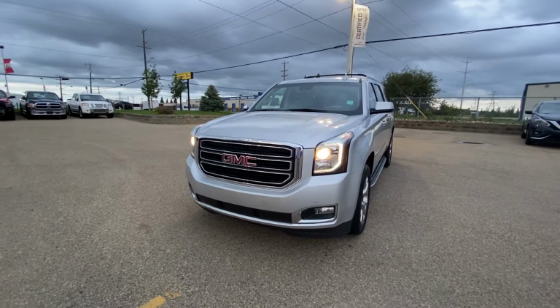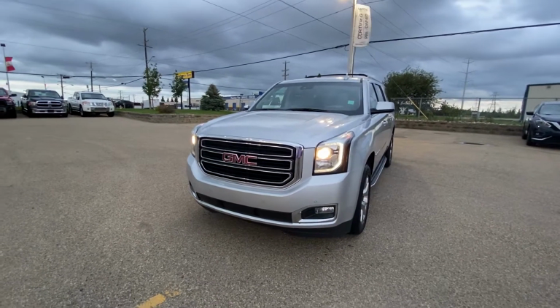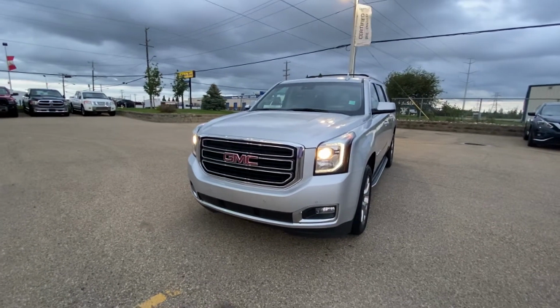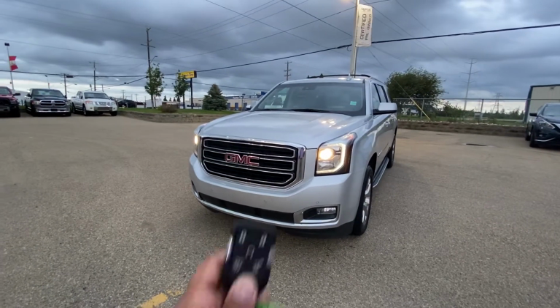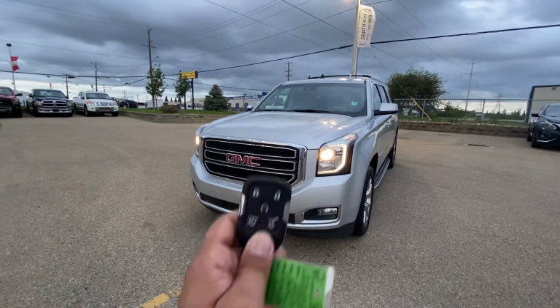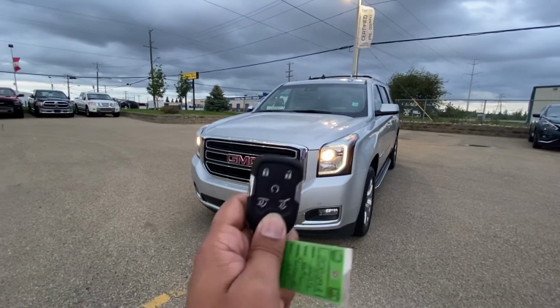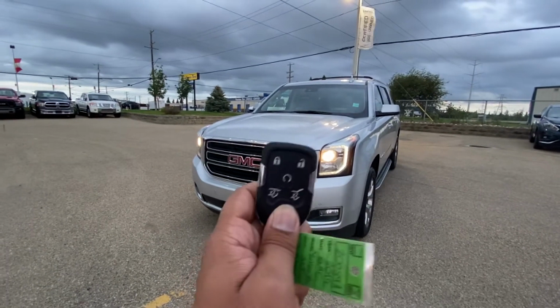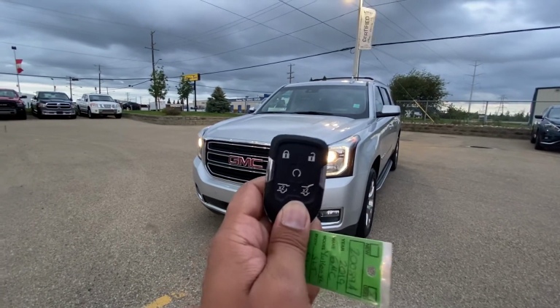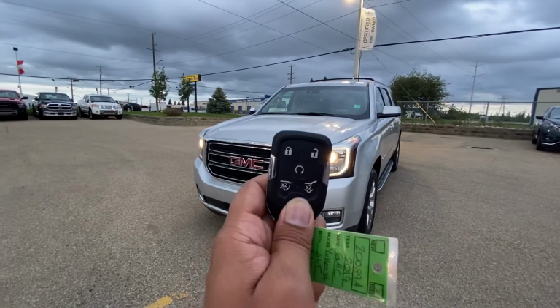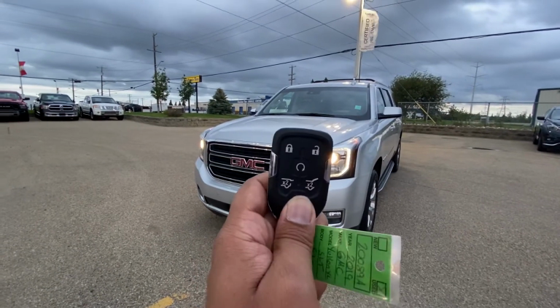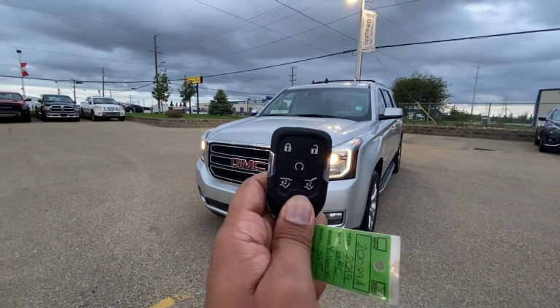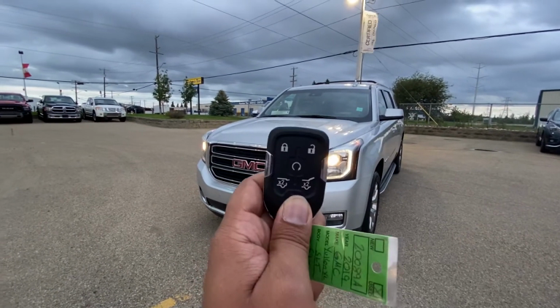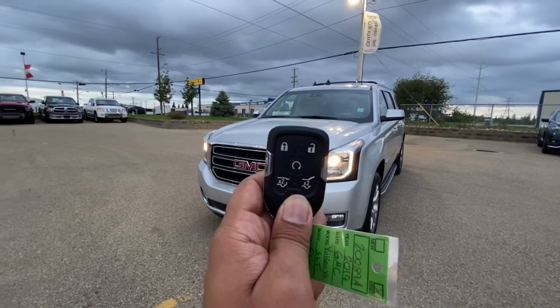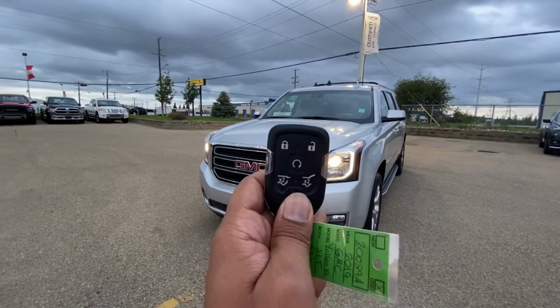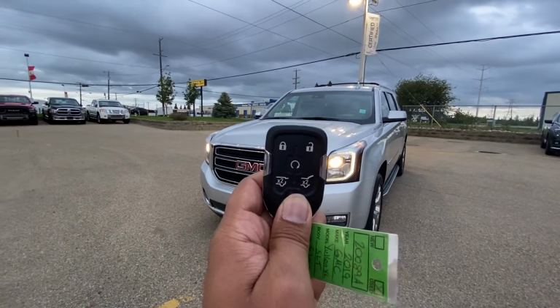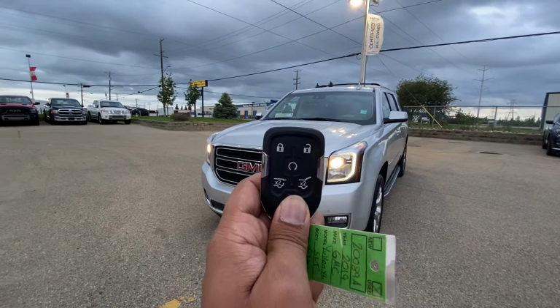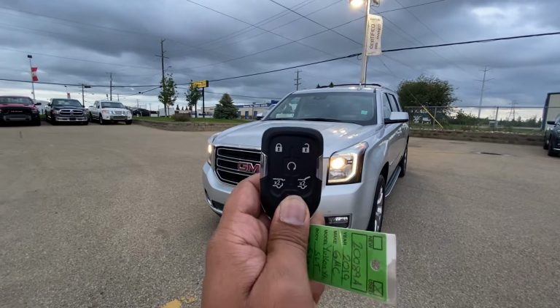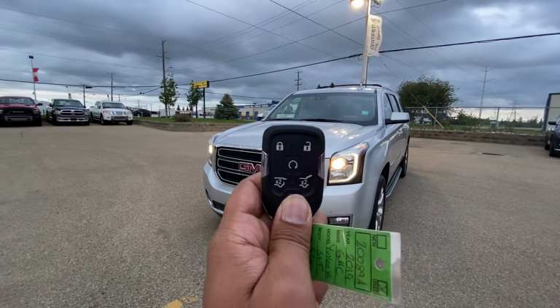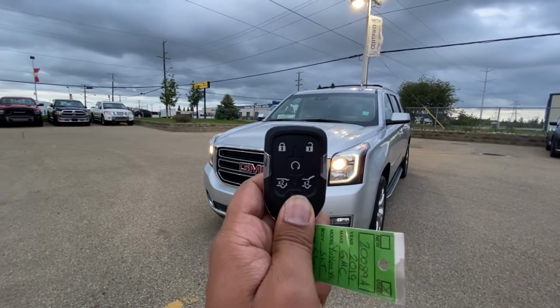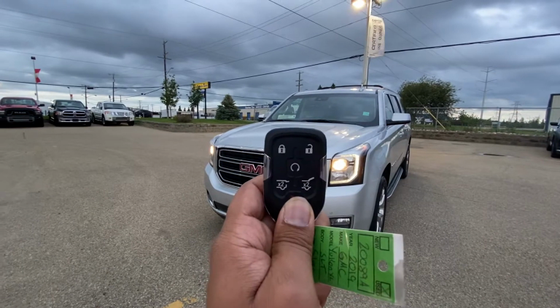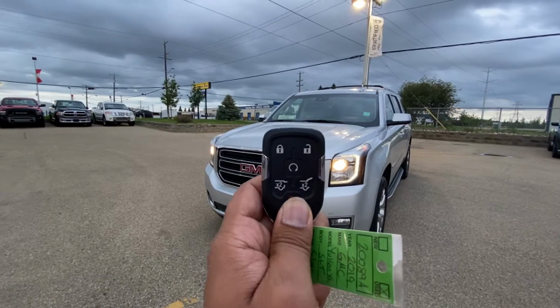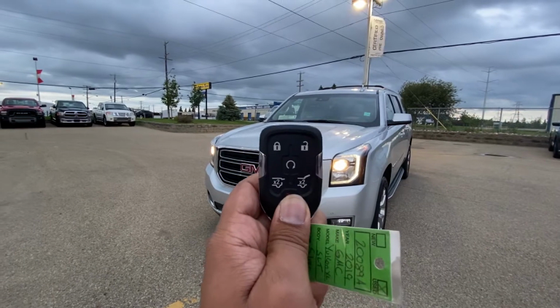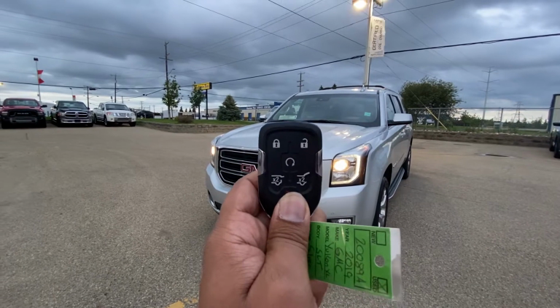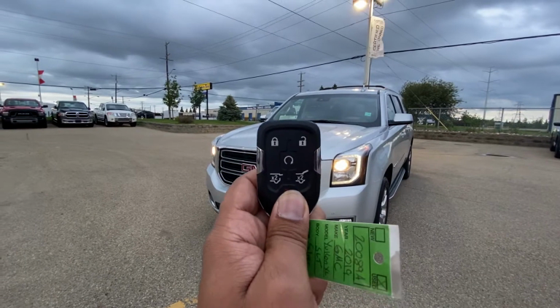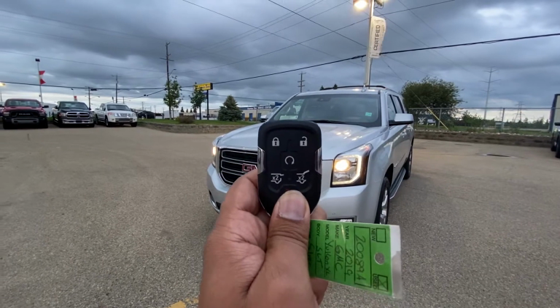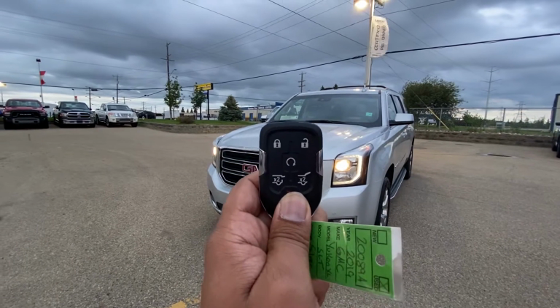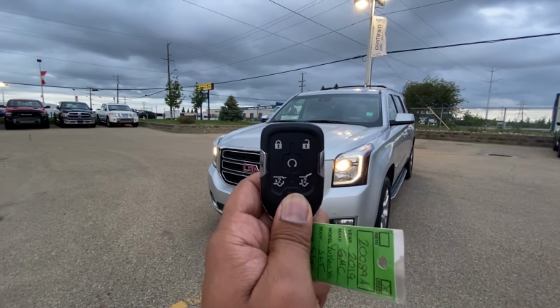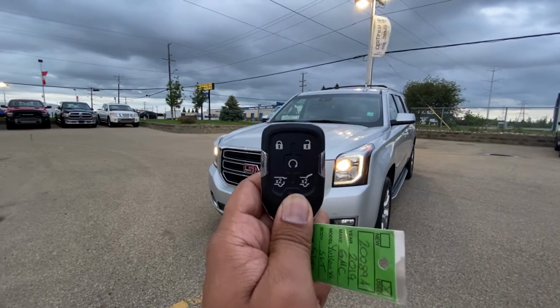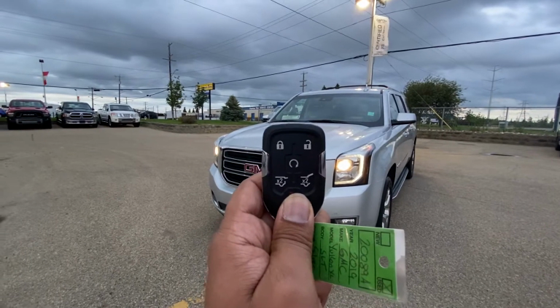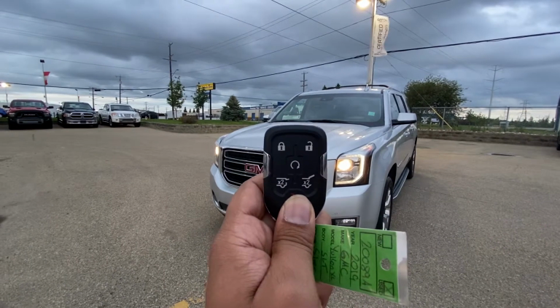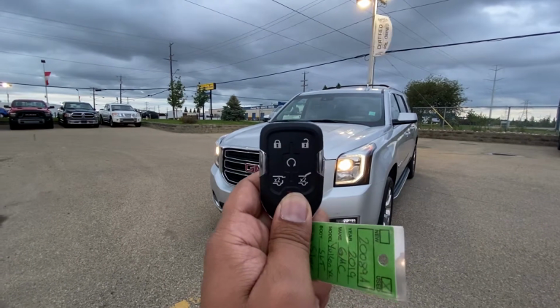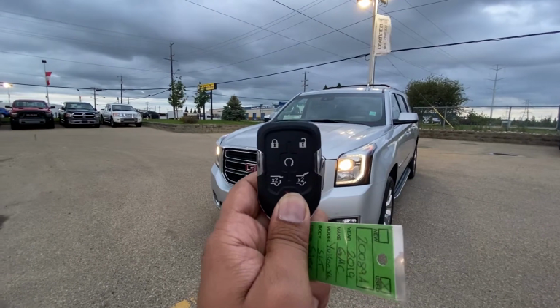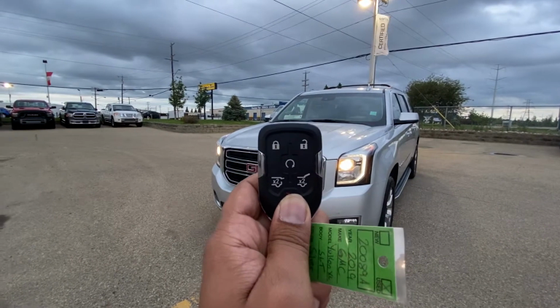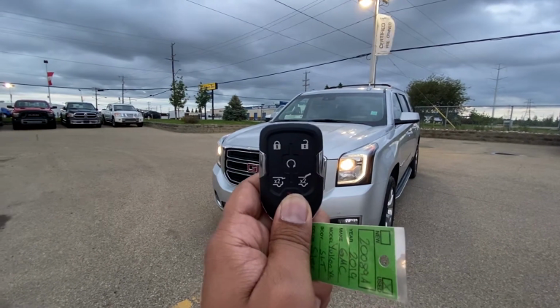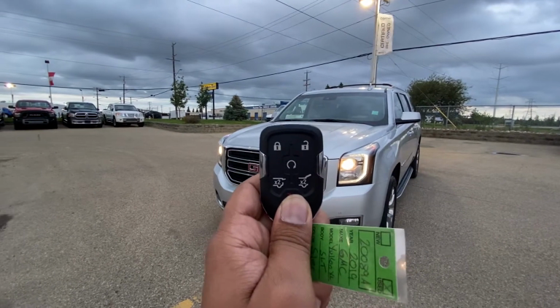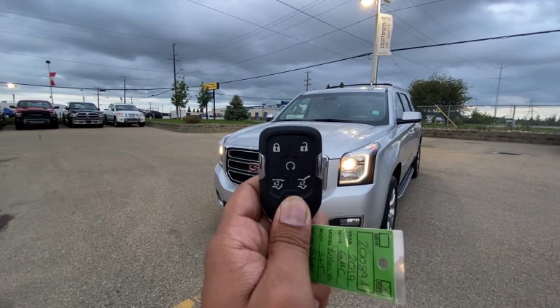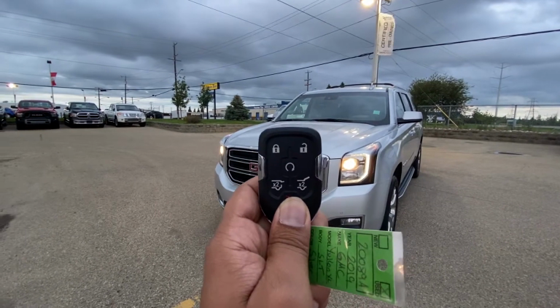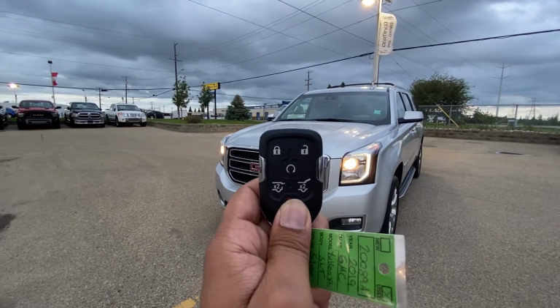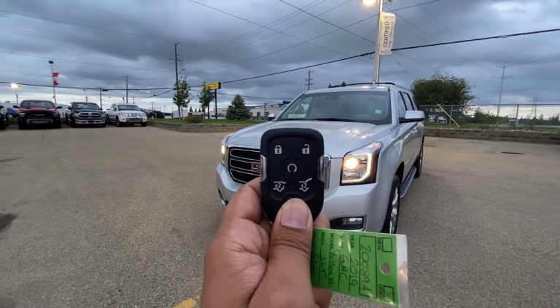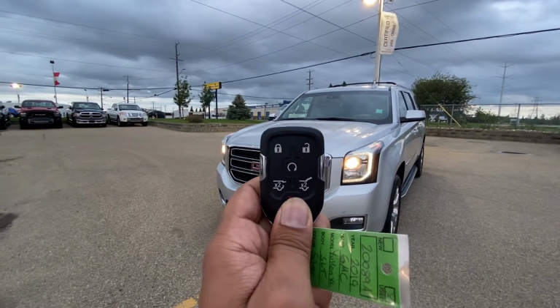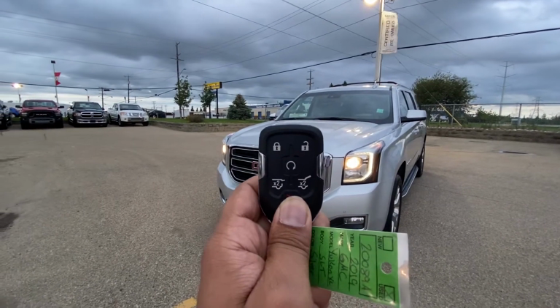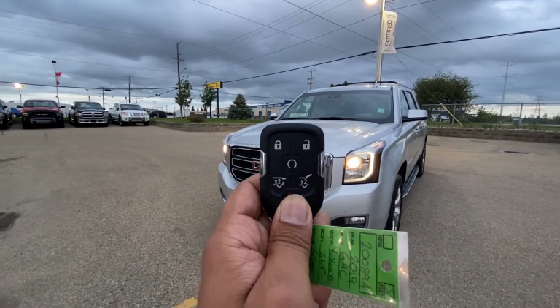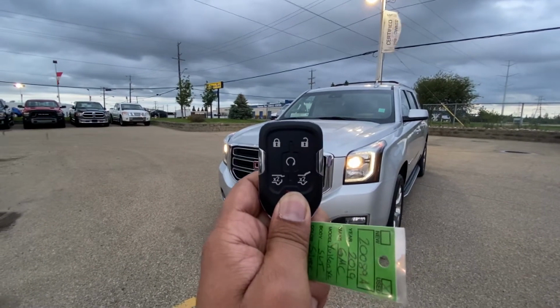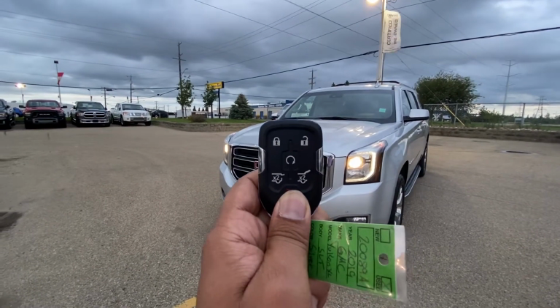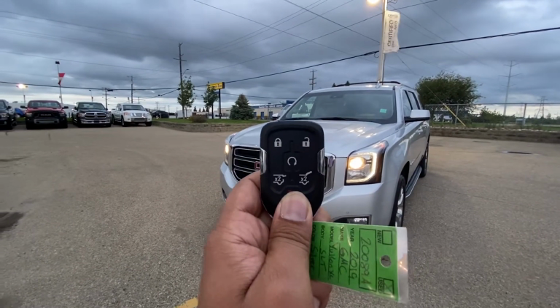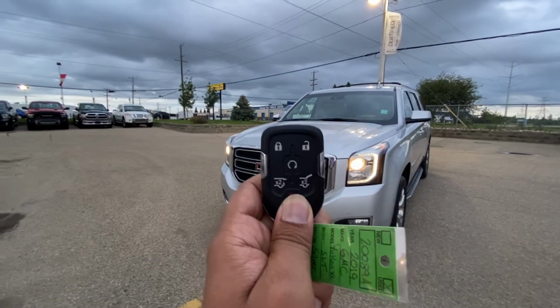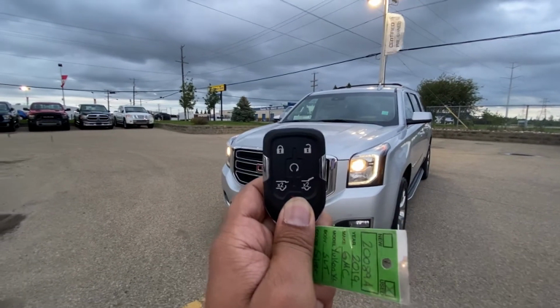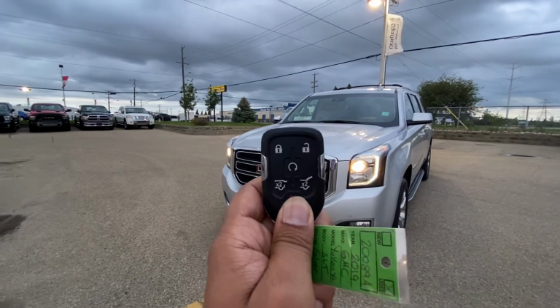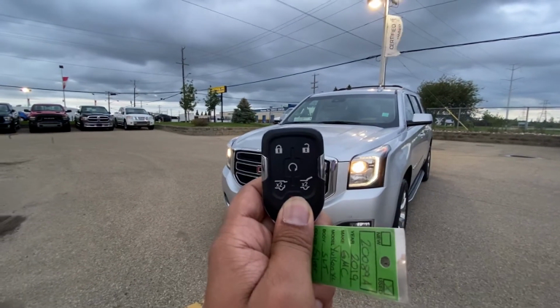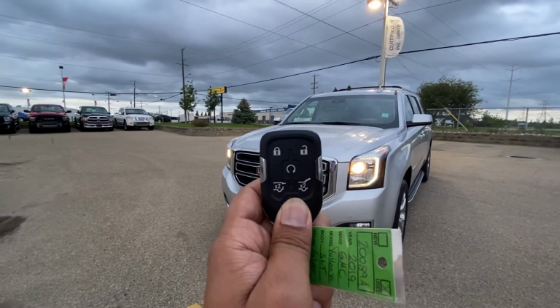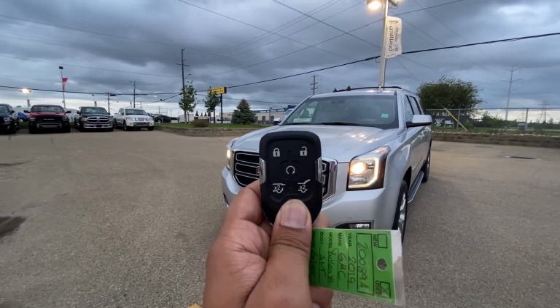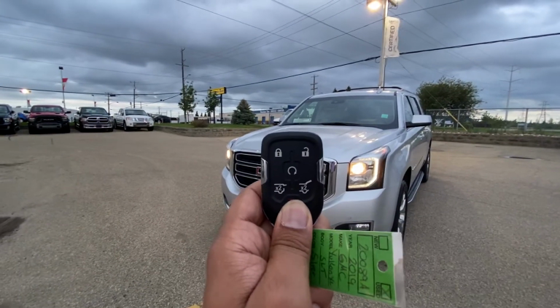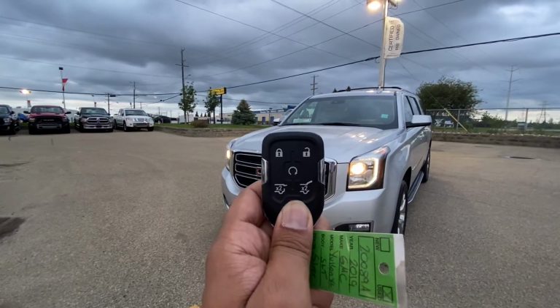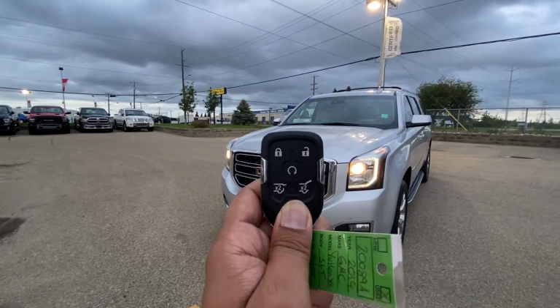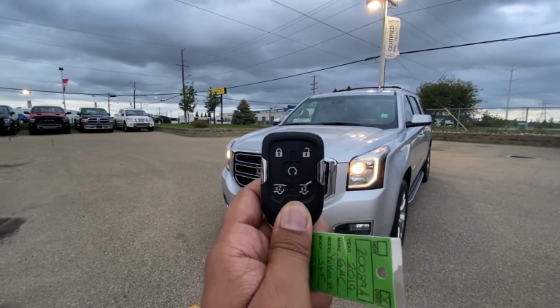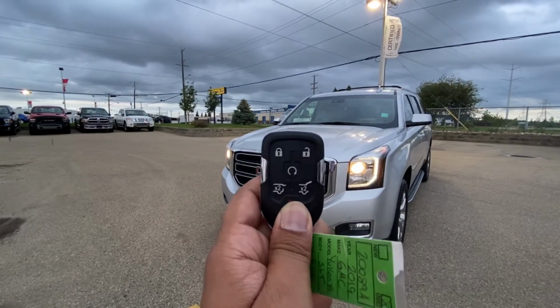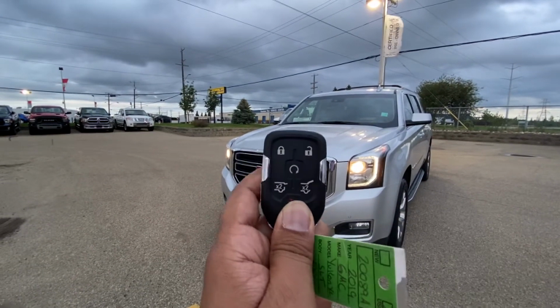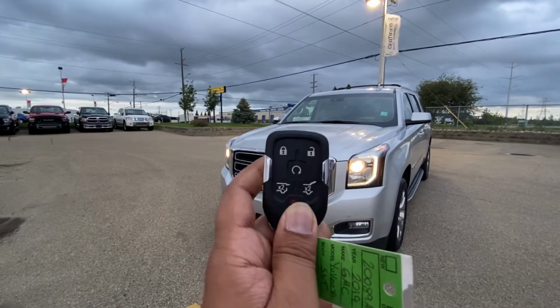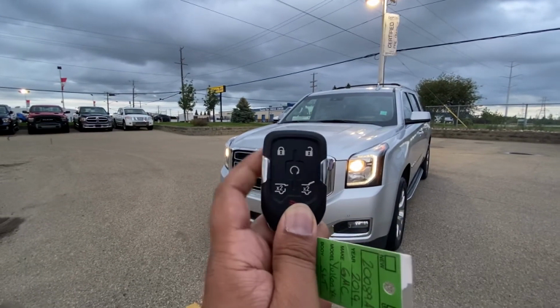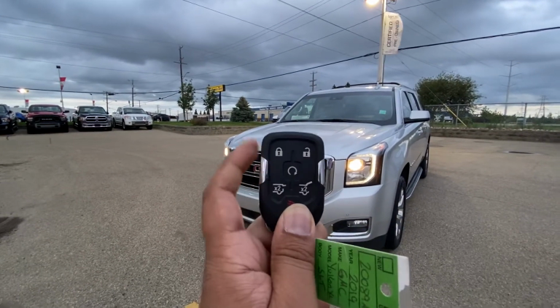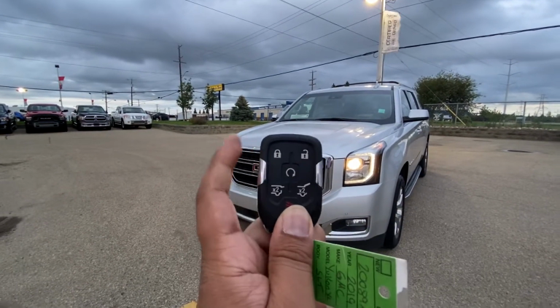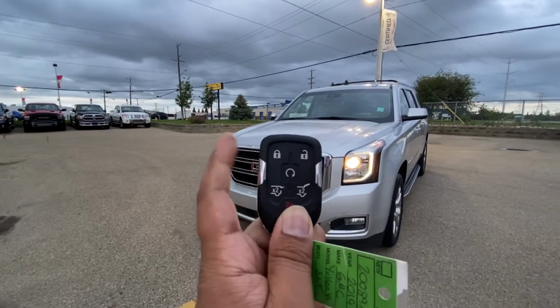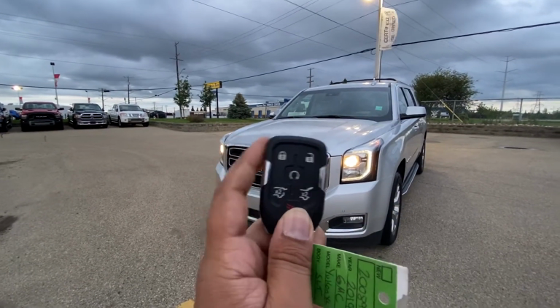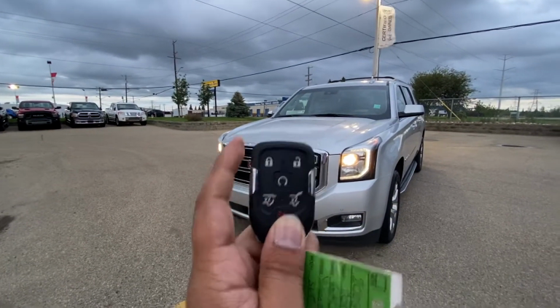I'm going to start with the key first. As you can see, it comes with lock, unlock, remote starter, tailgate opening, and the rear window opening.